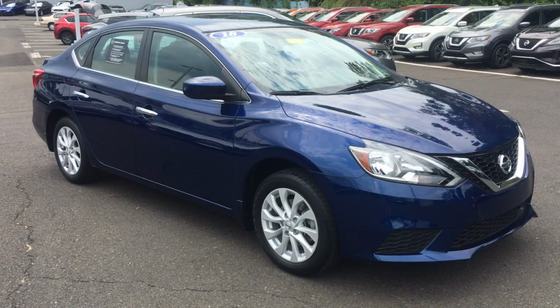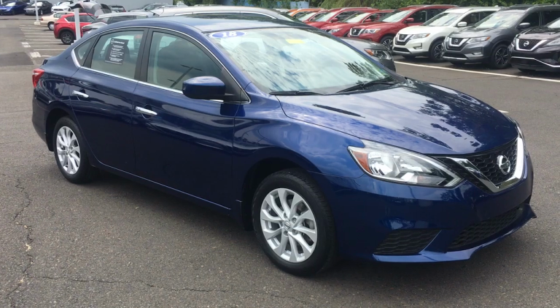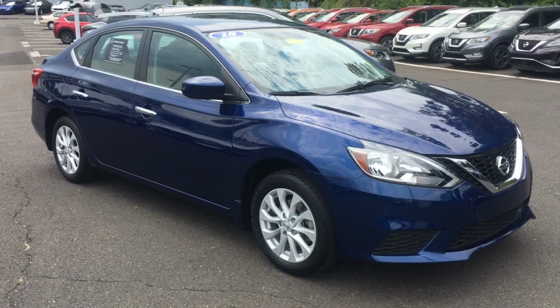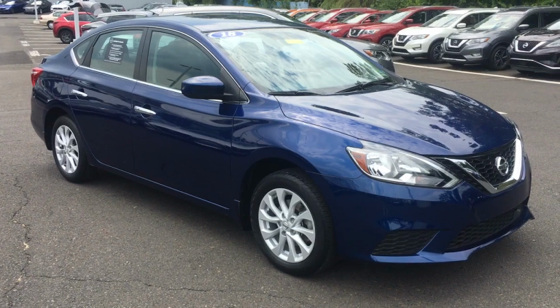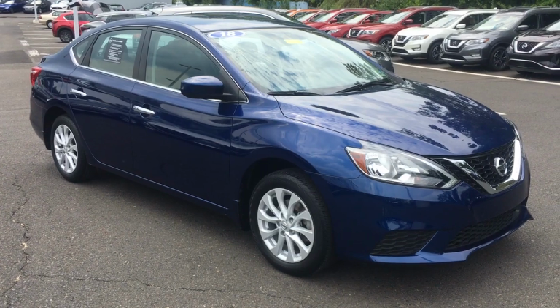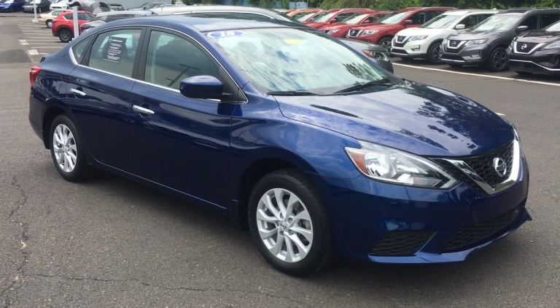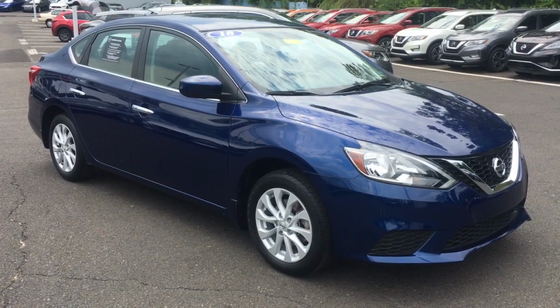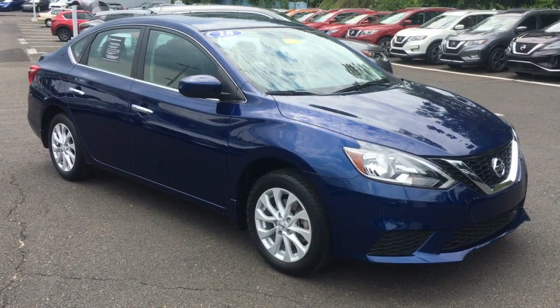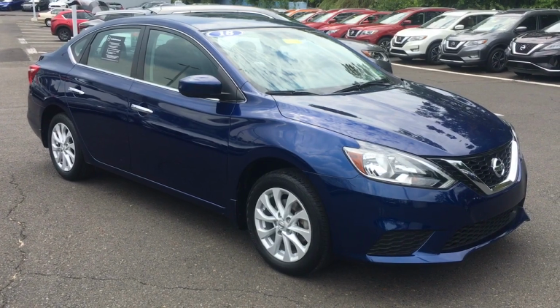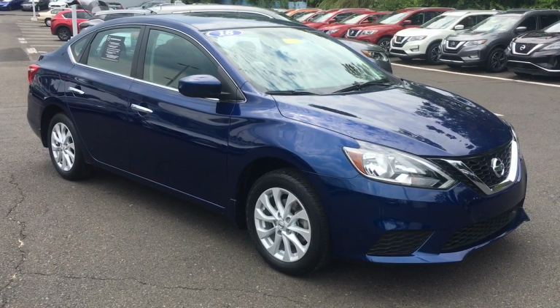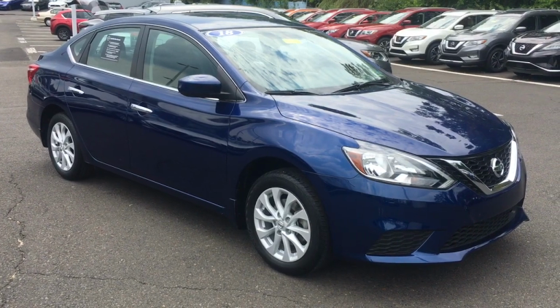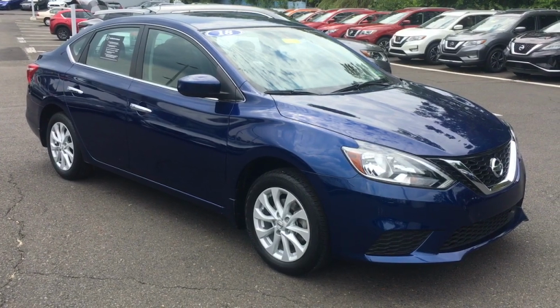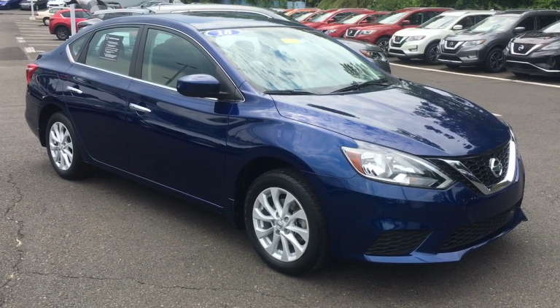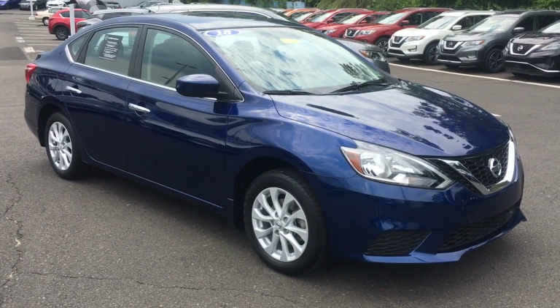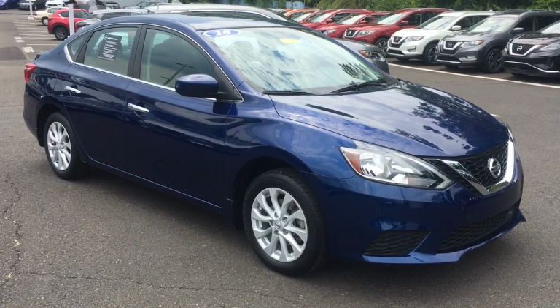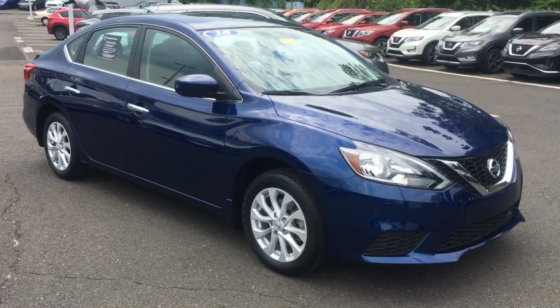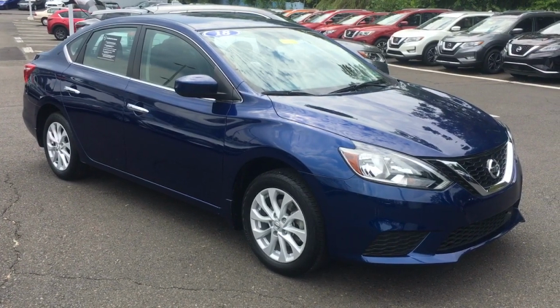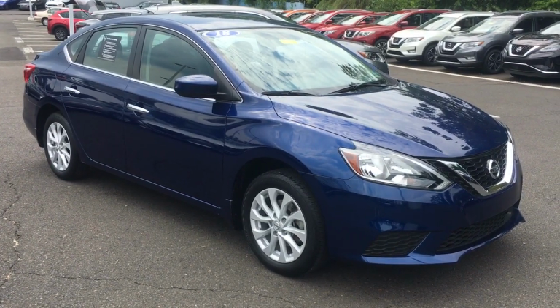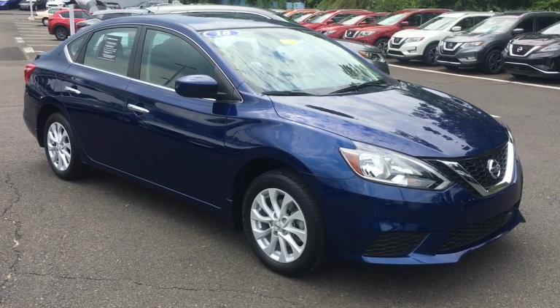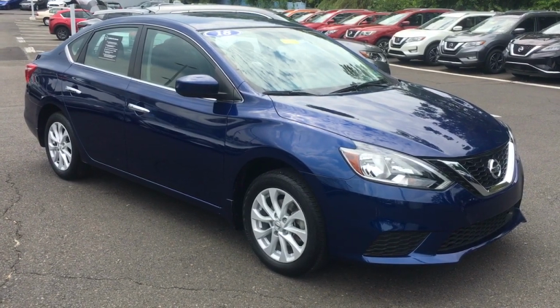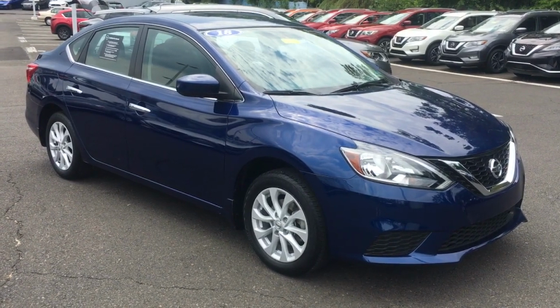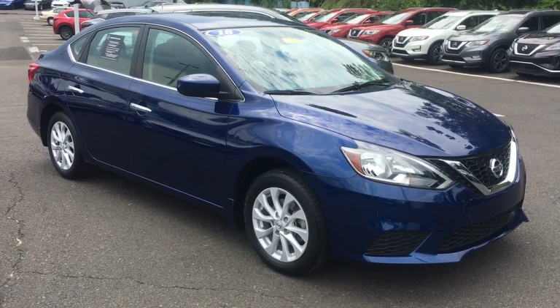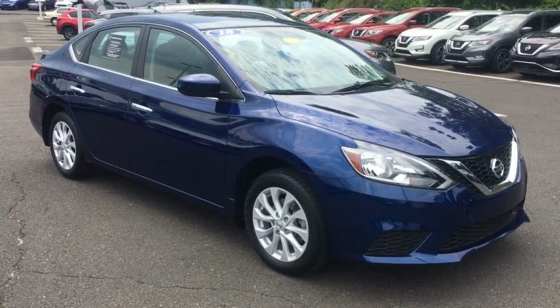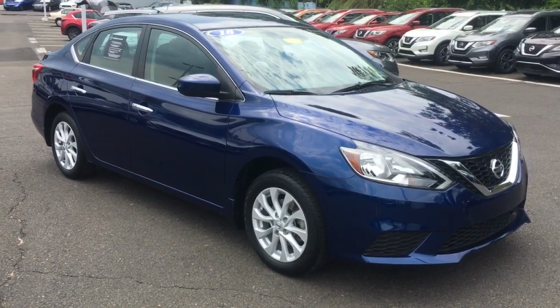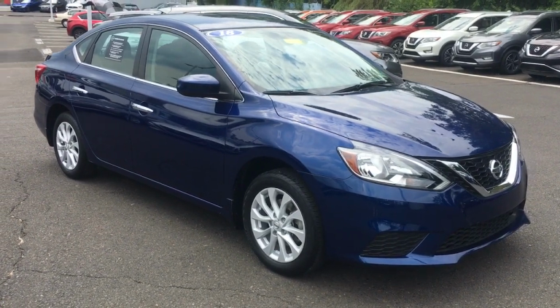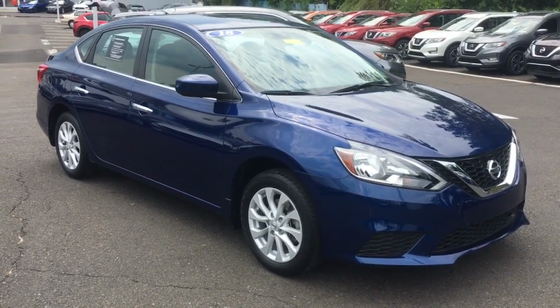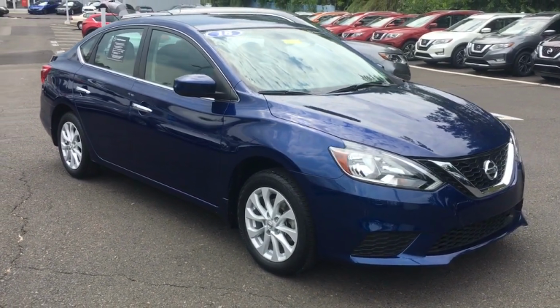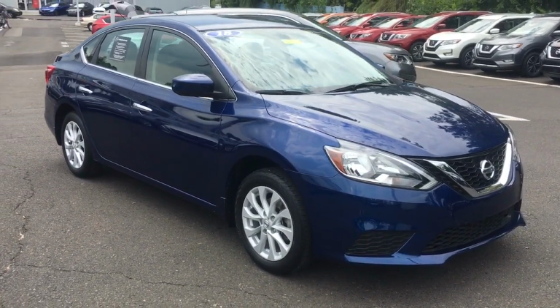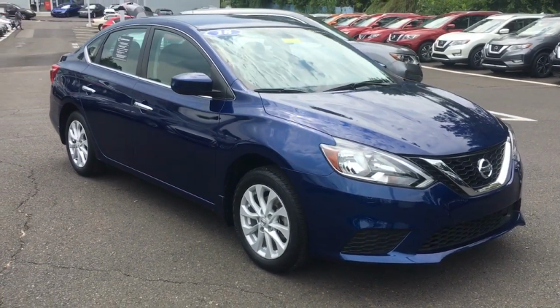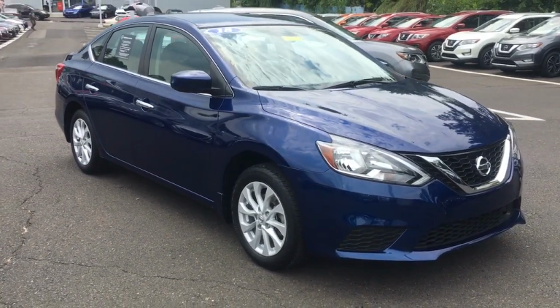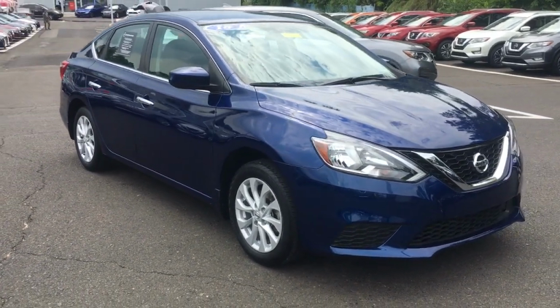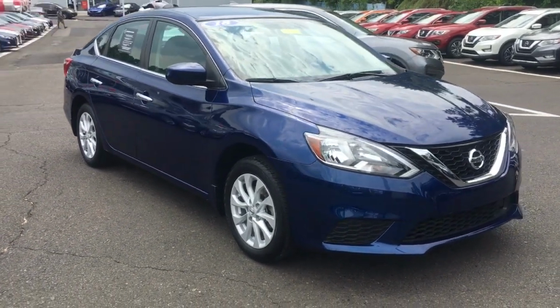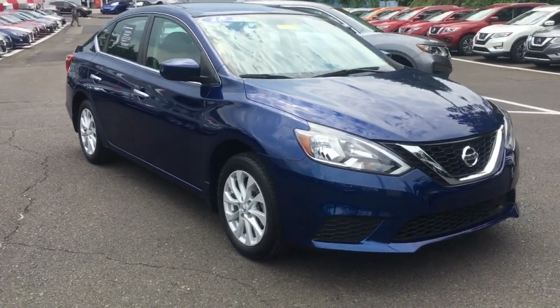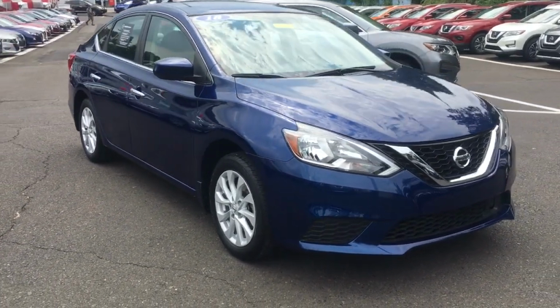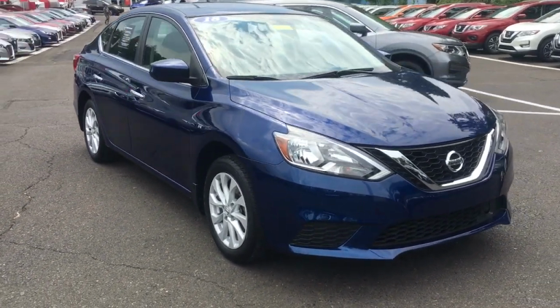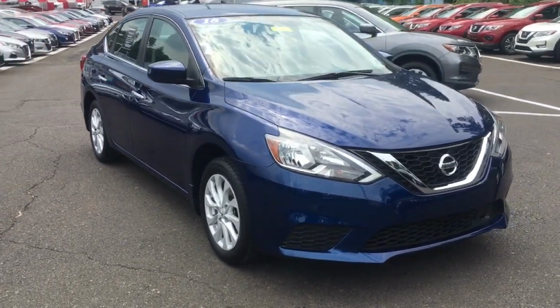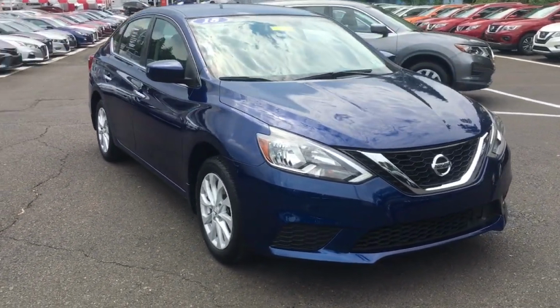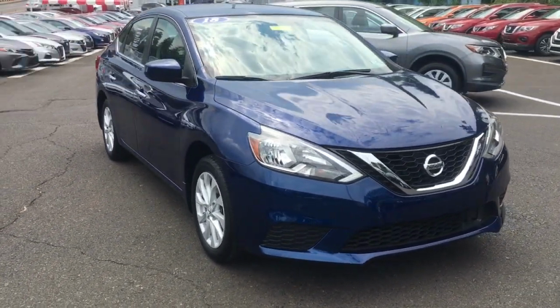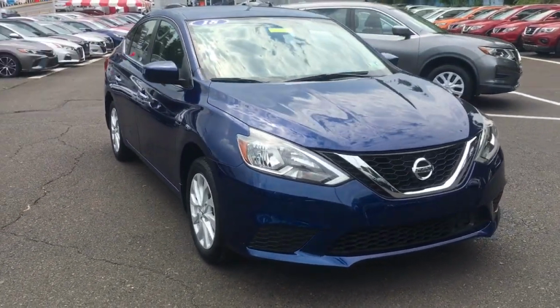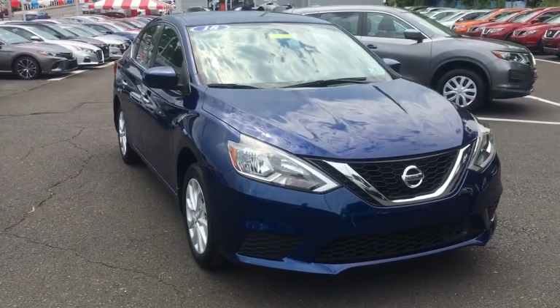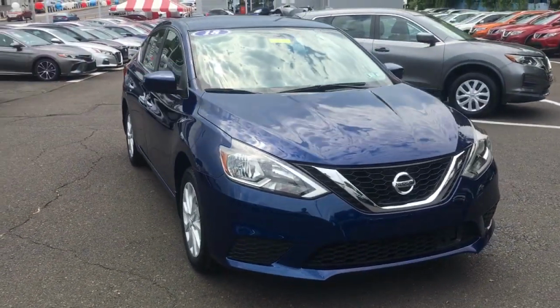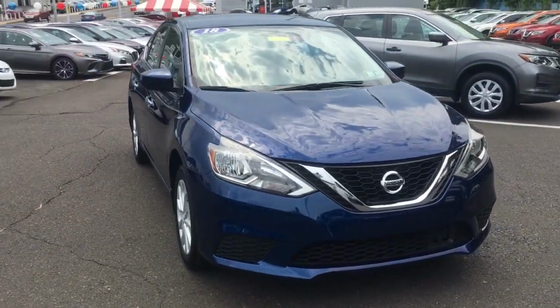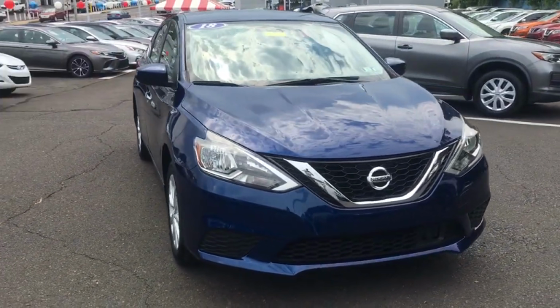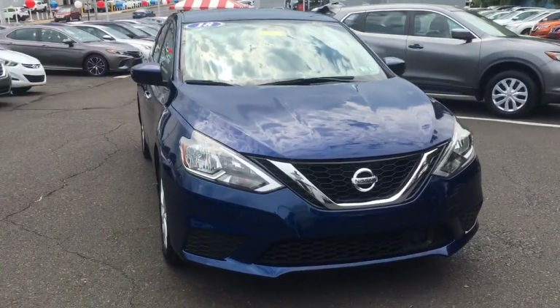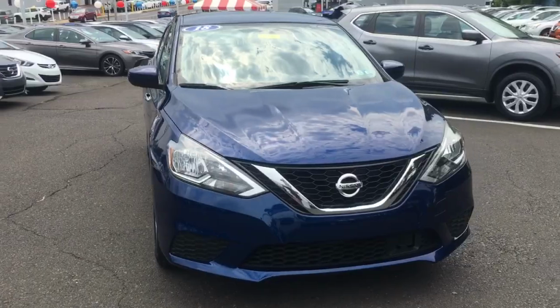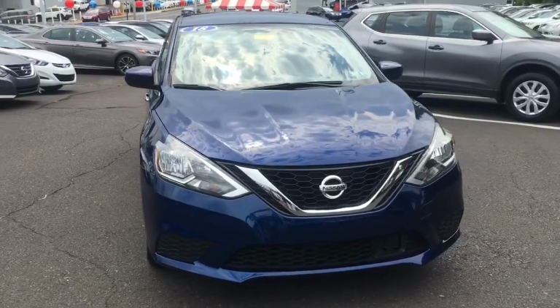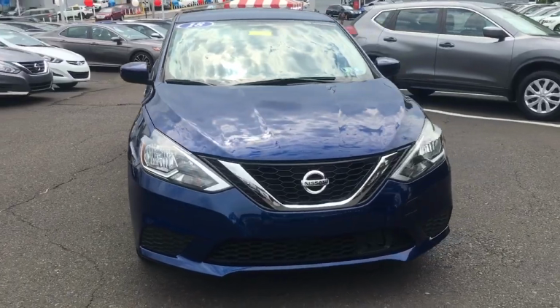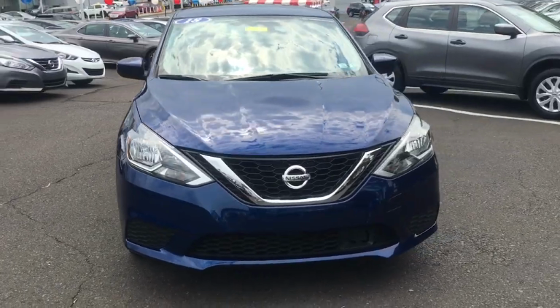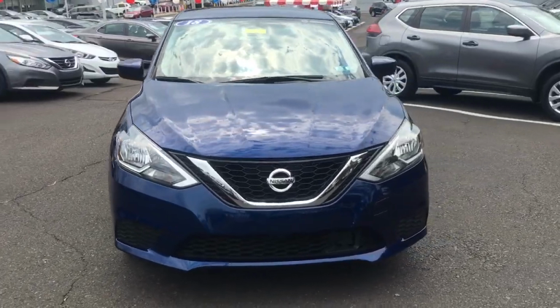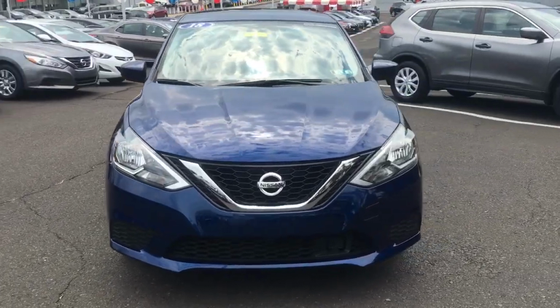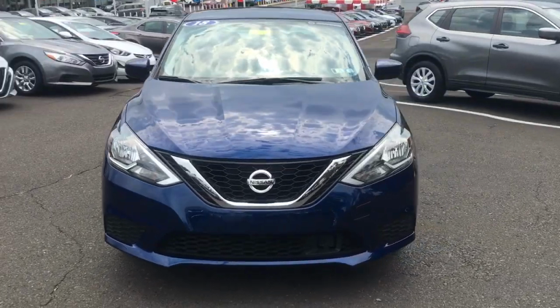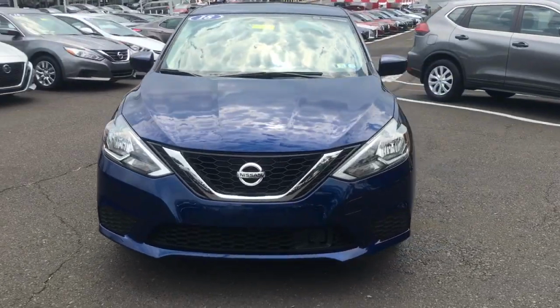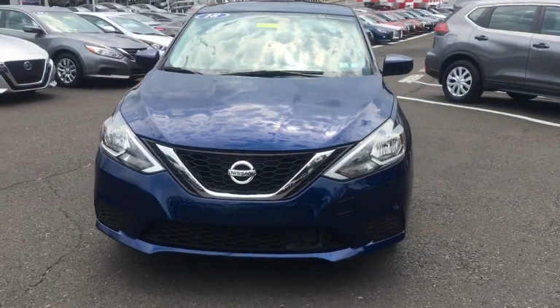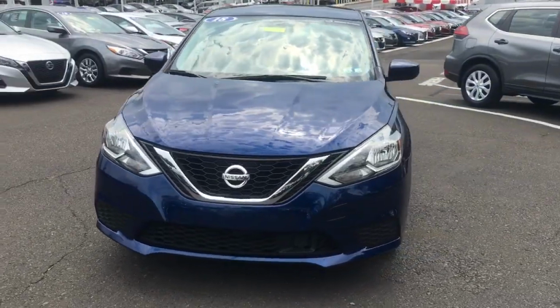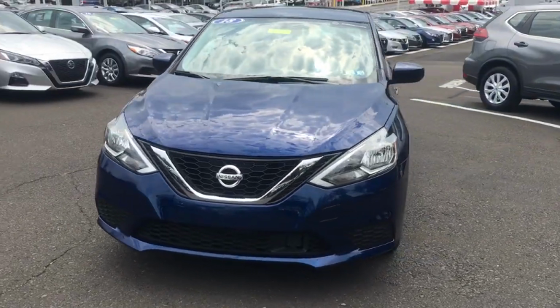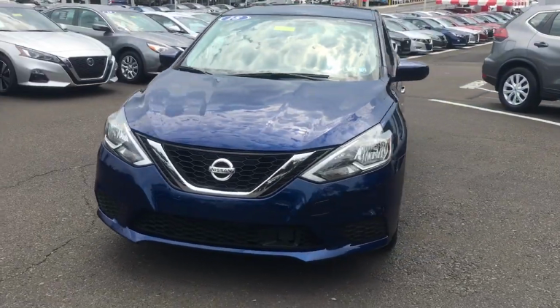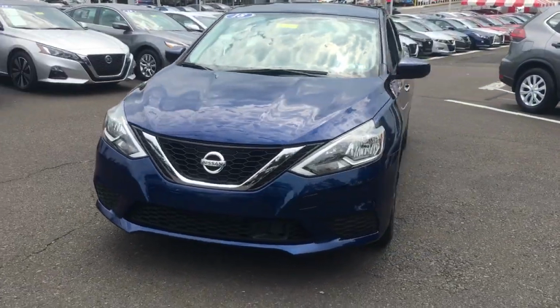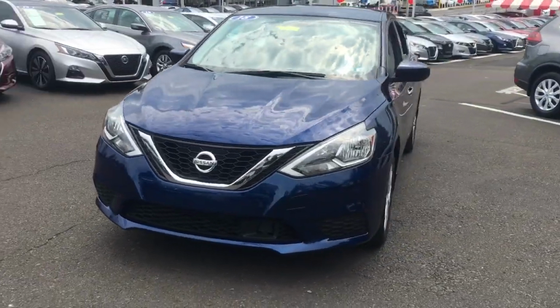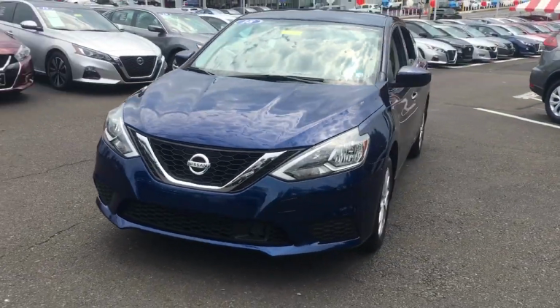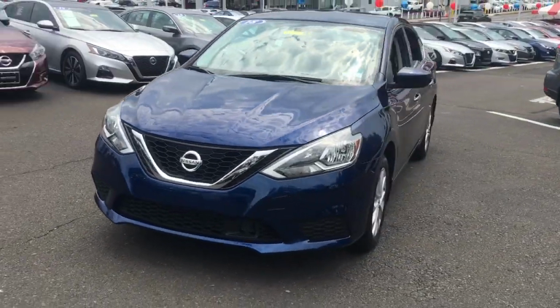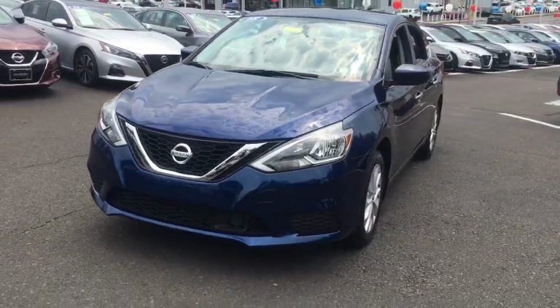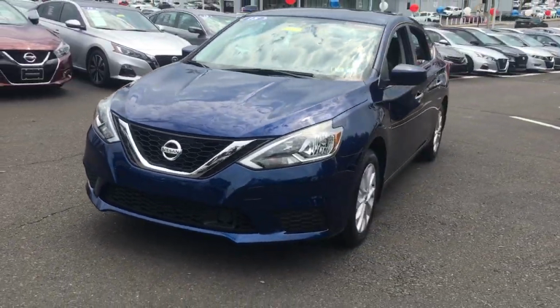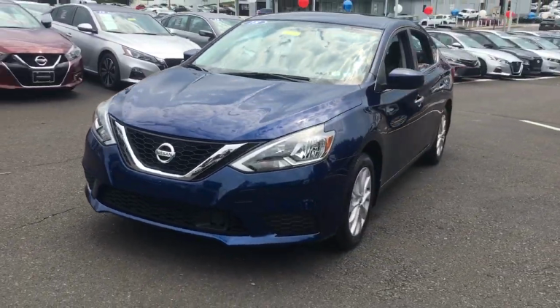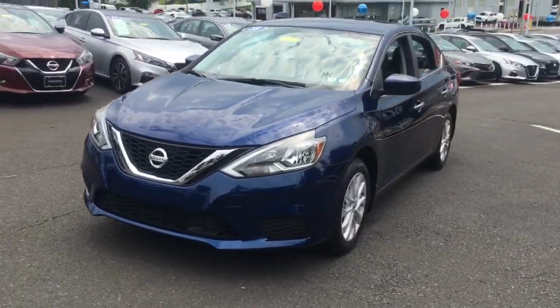Get into the 2018 Nissan Sentra. This vehicle is an outstanding buy with fewer than 20,000 miles on the odometer.